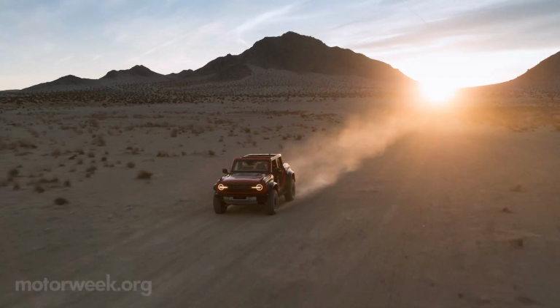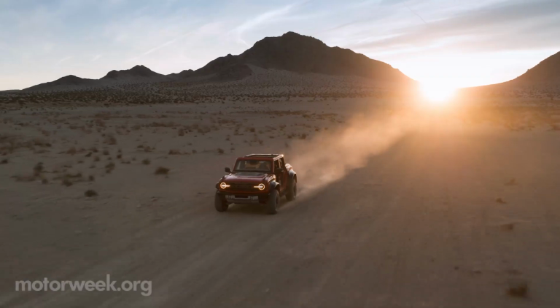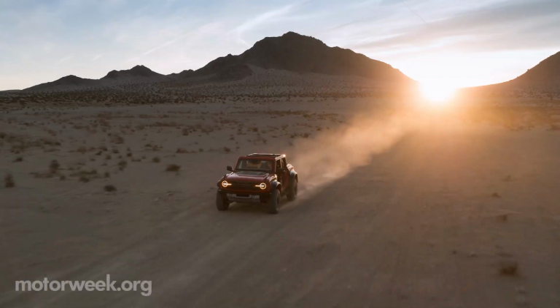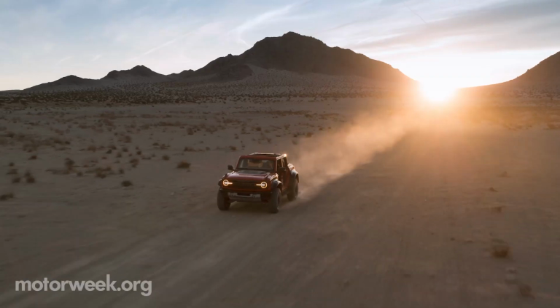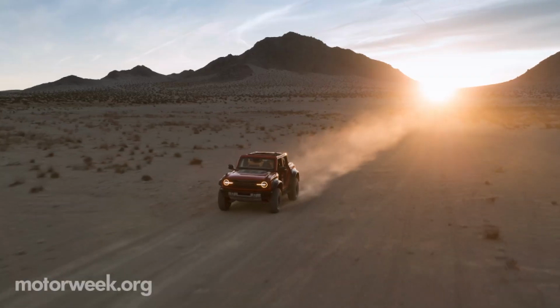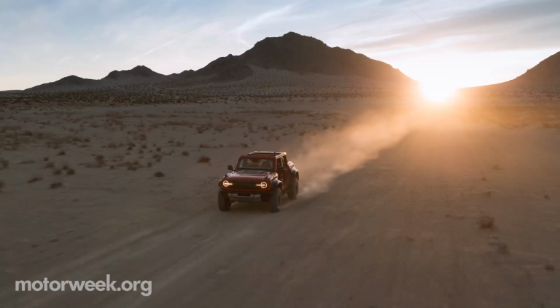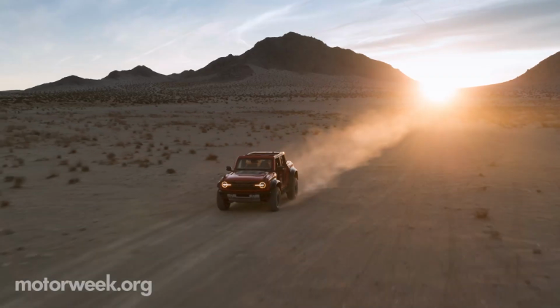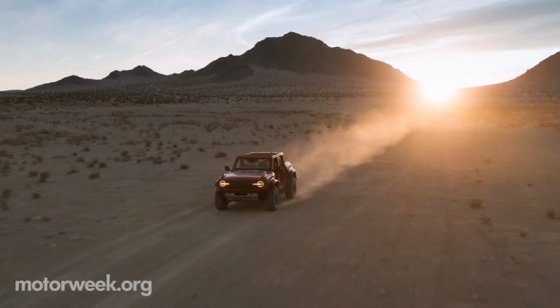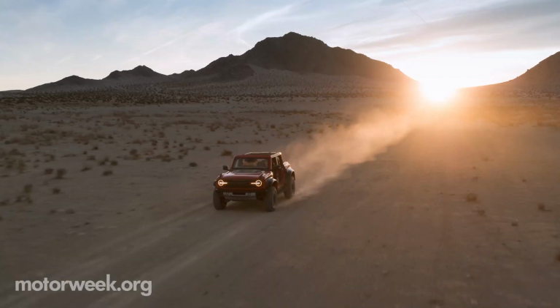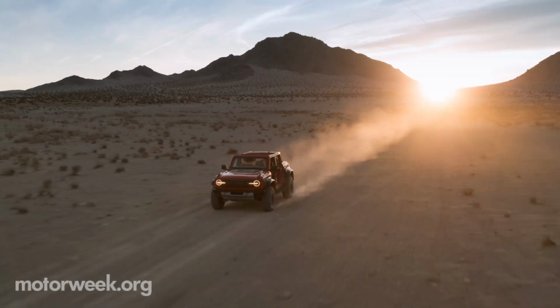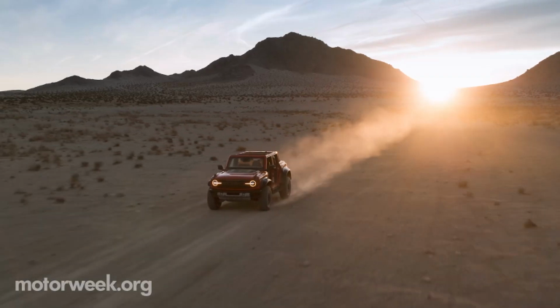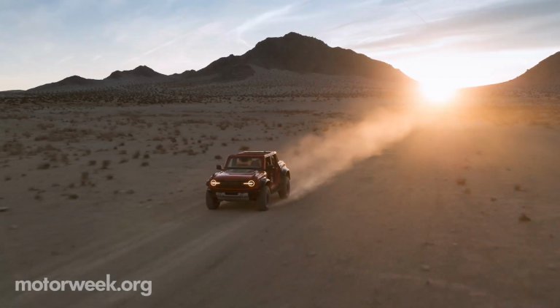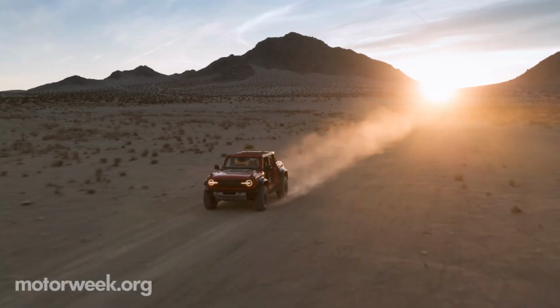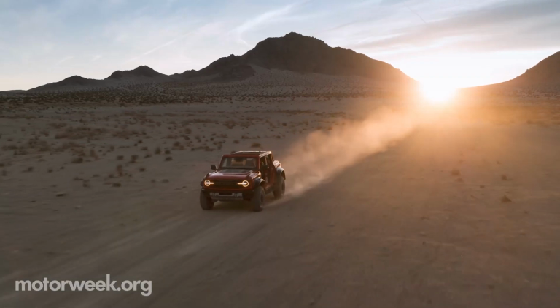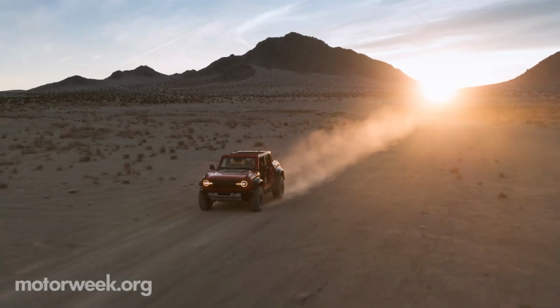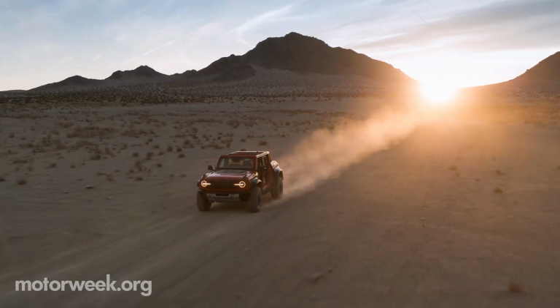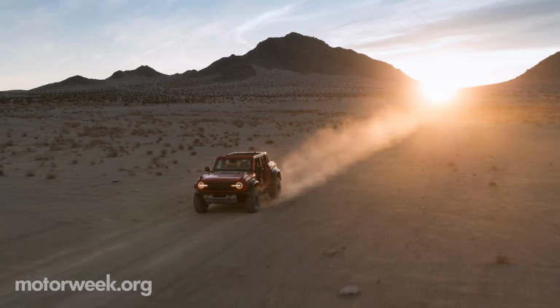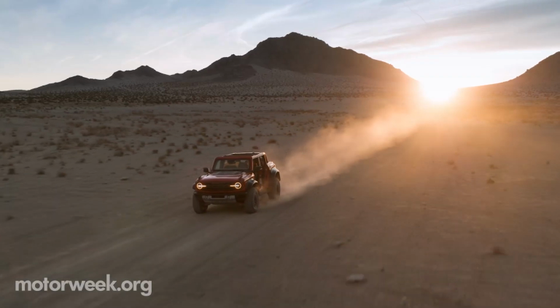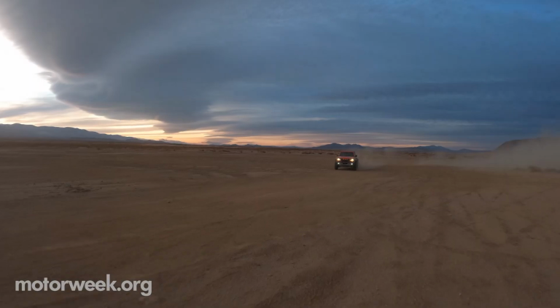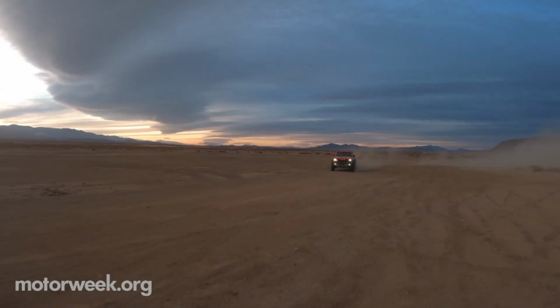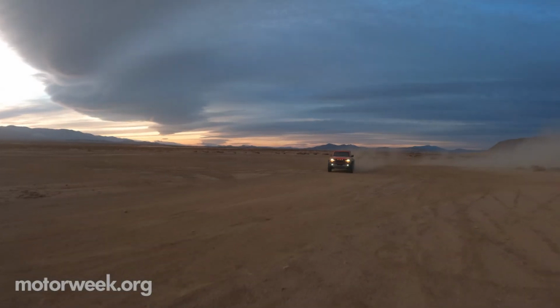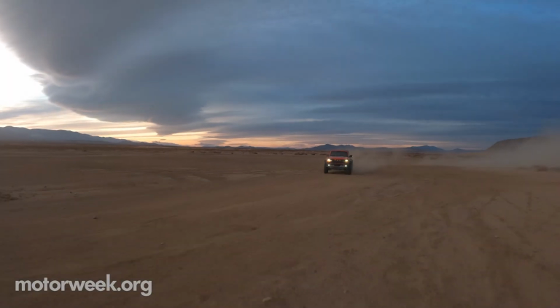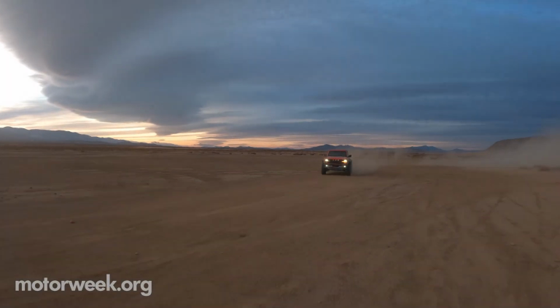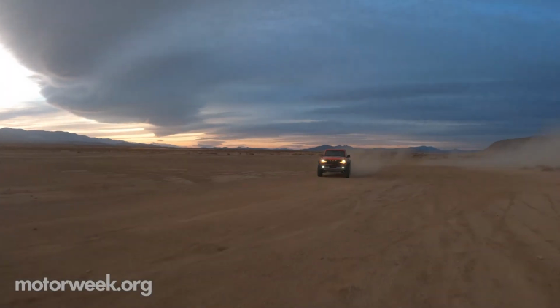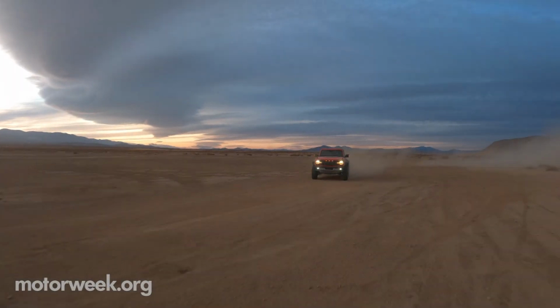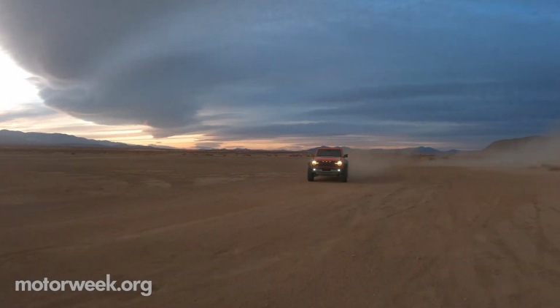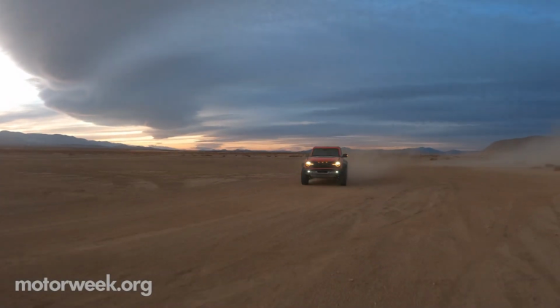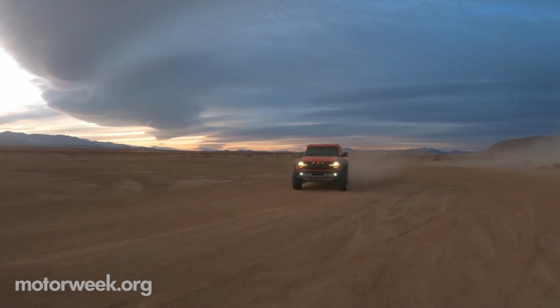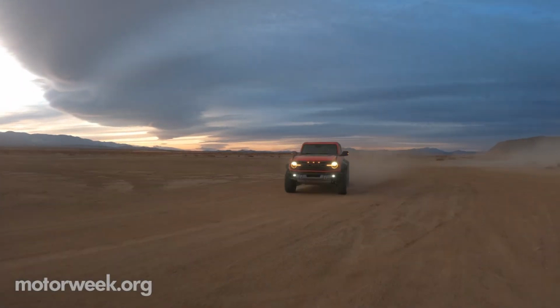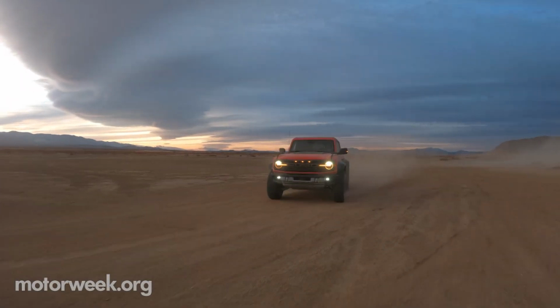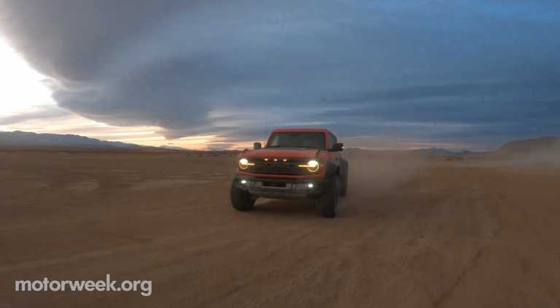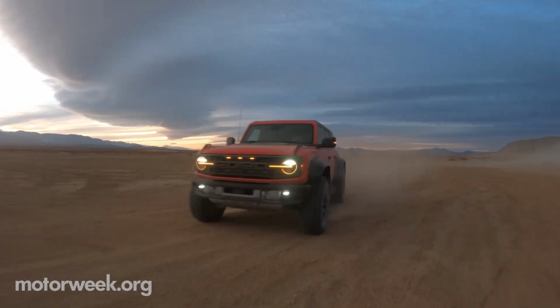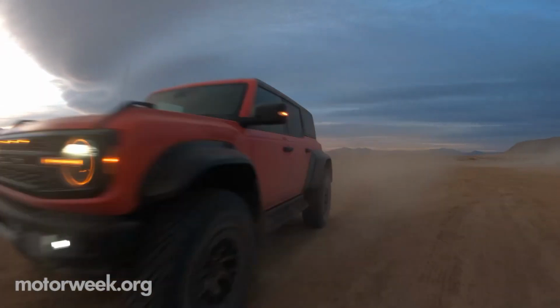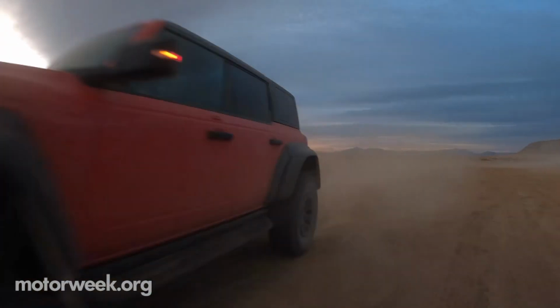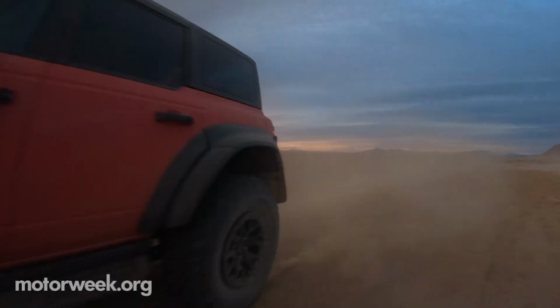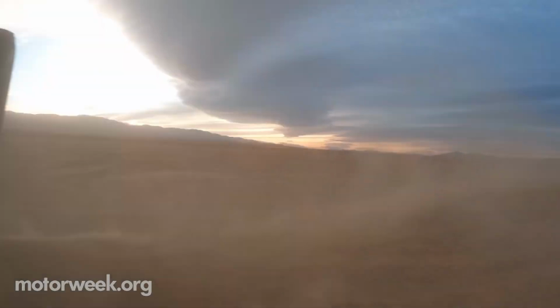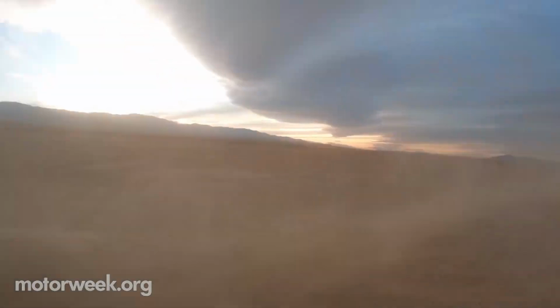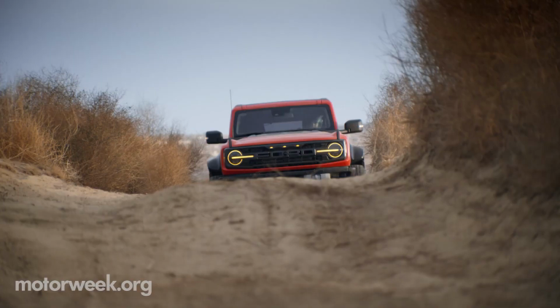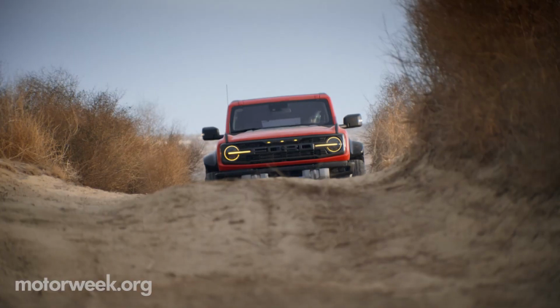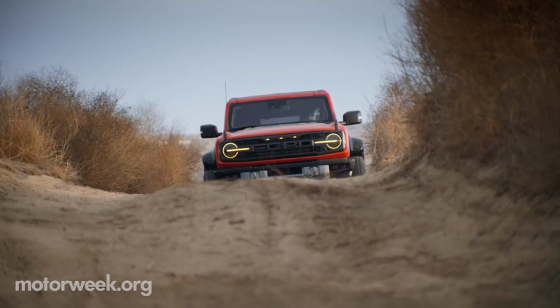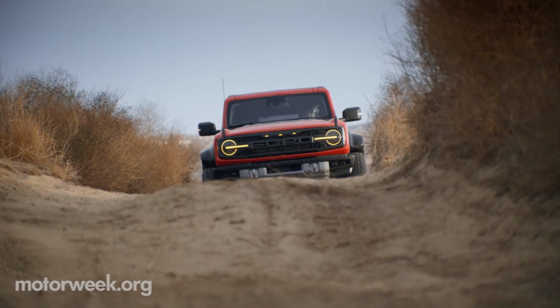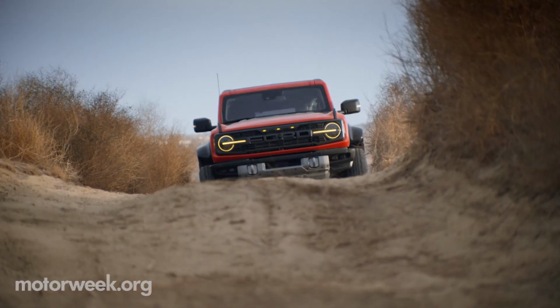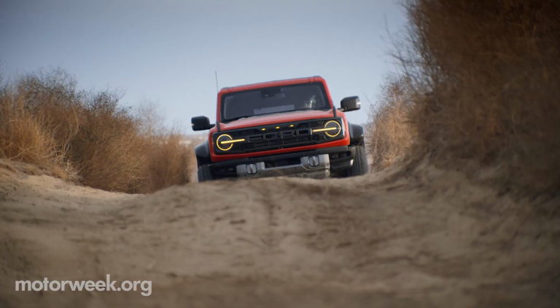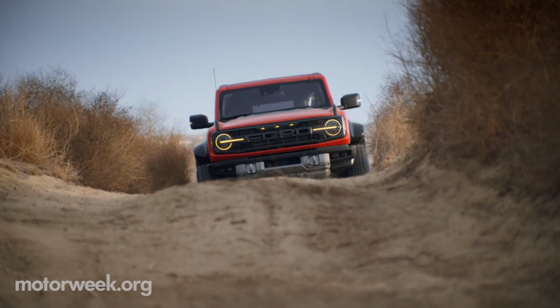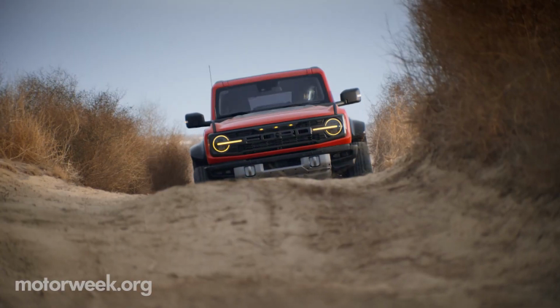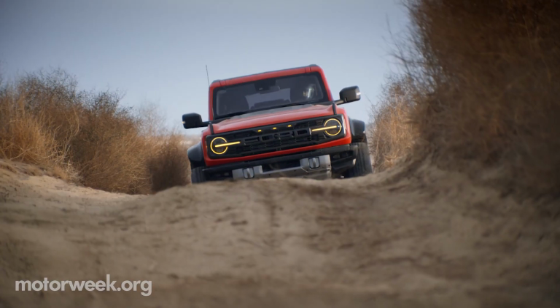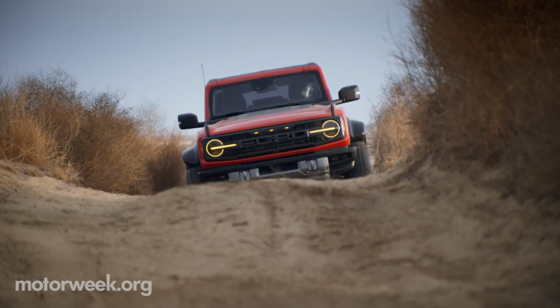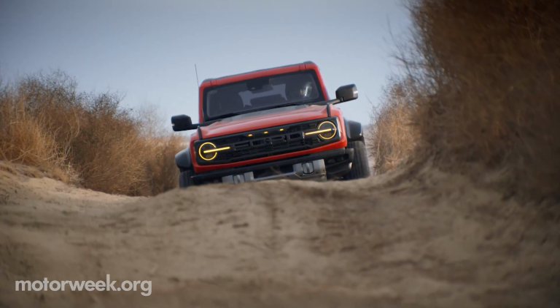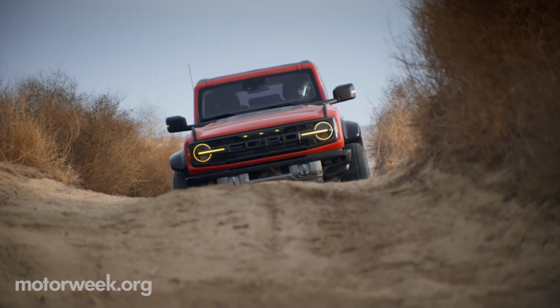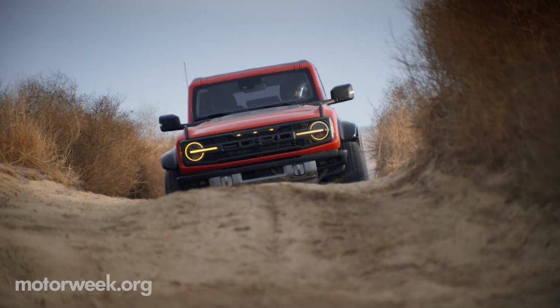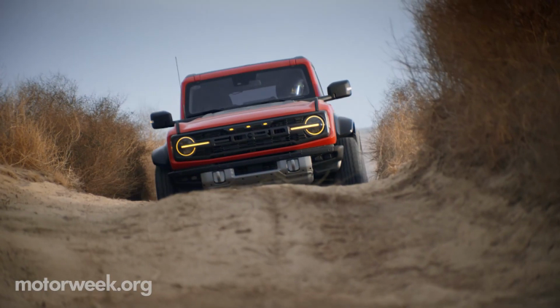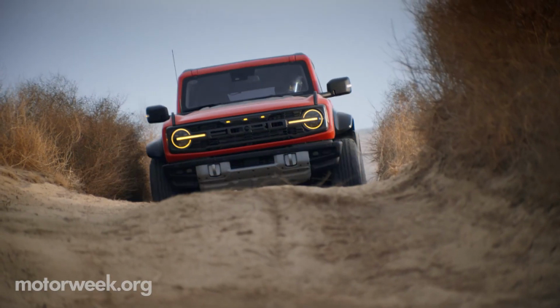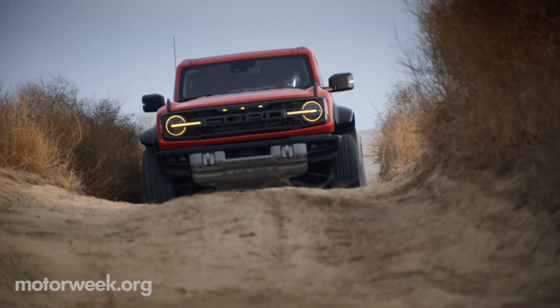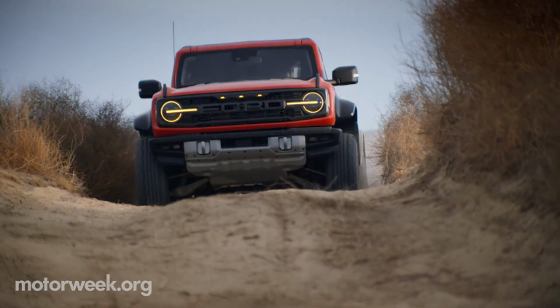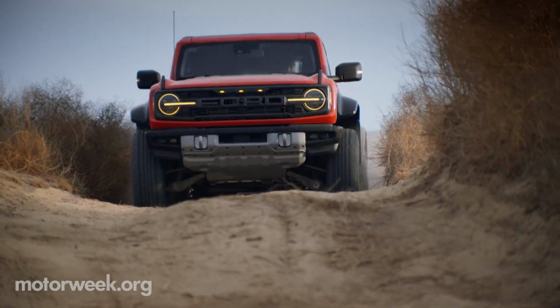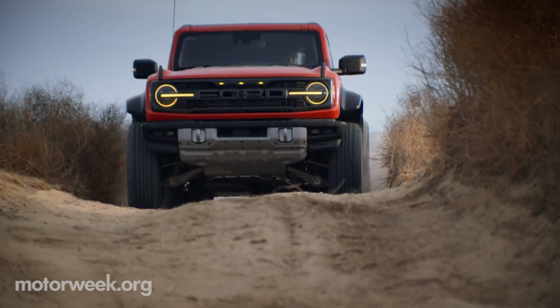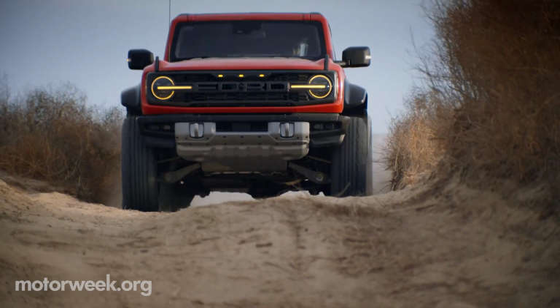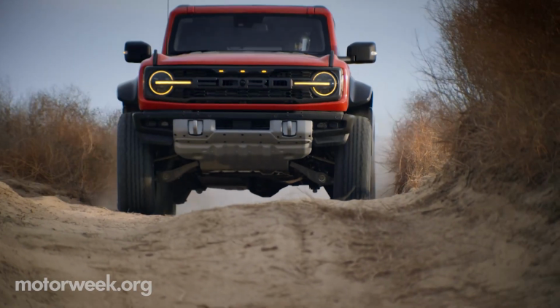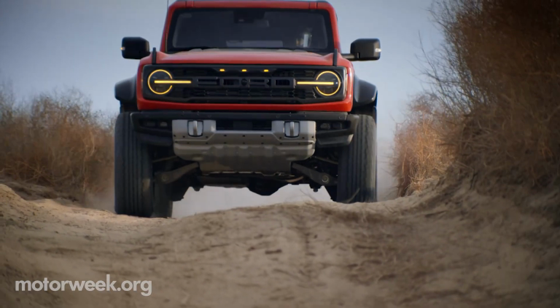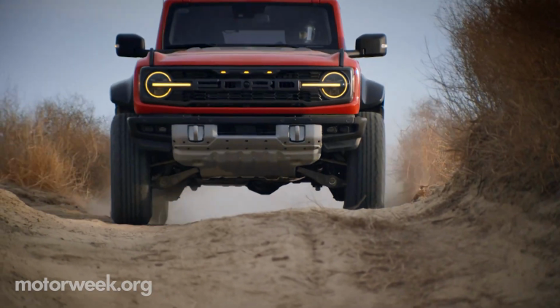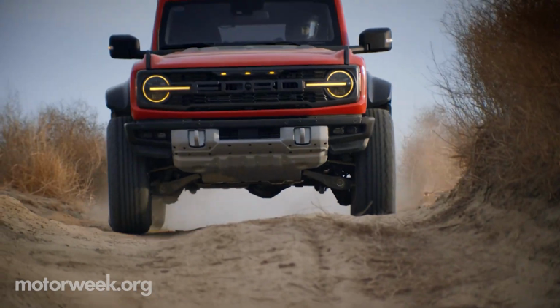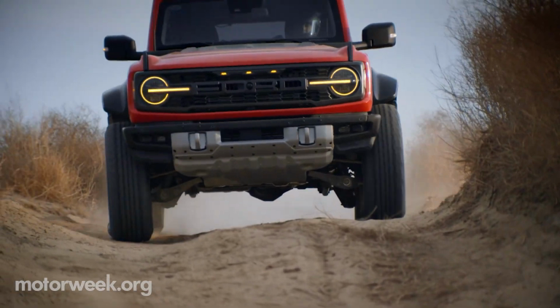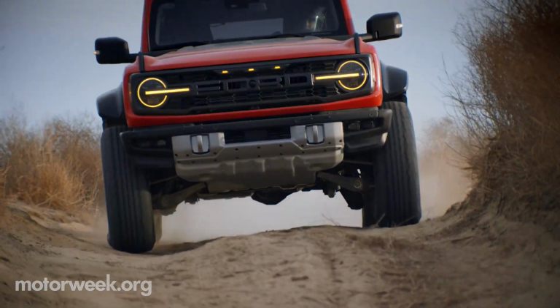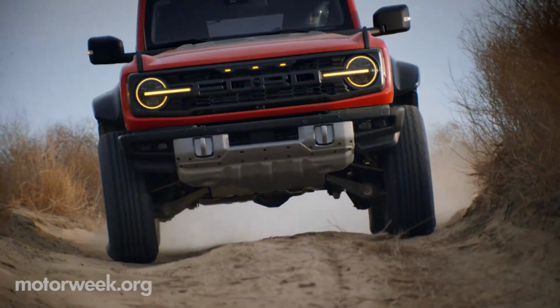When a Ford pickup needs a pickup, it gets the Raptor package, courtesy of the Blue Oval's in-house Ford Performance Division.